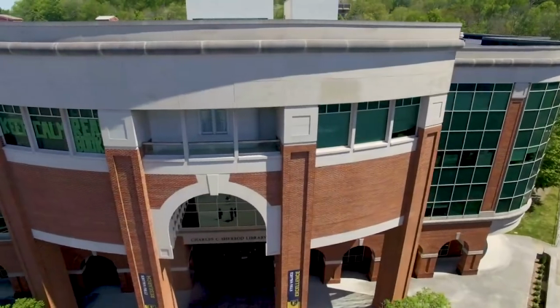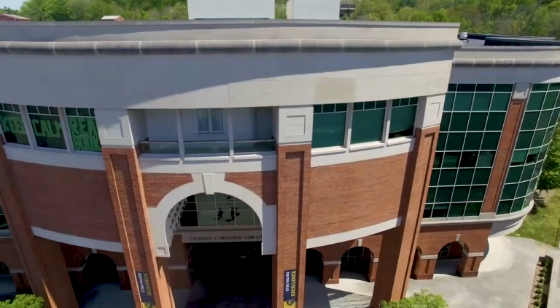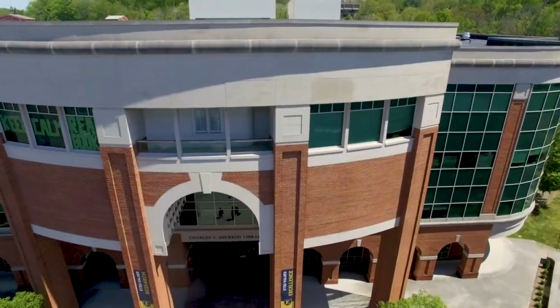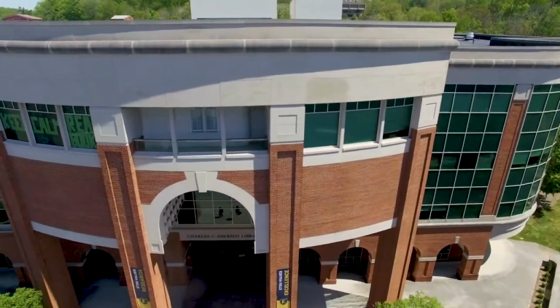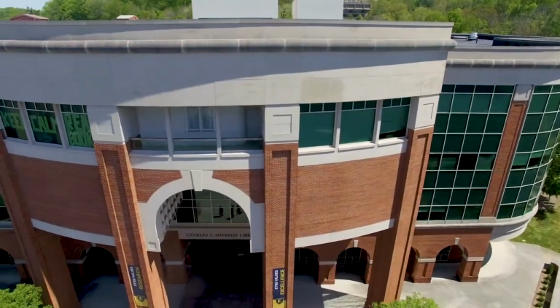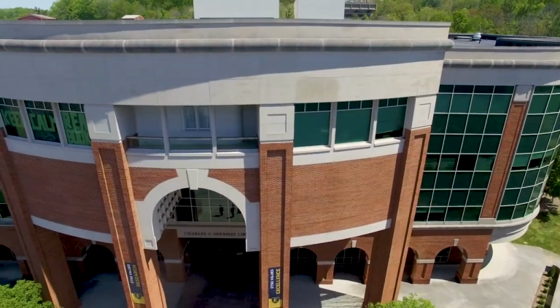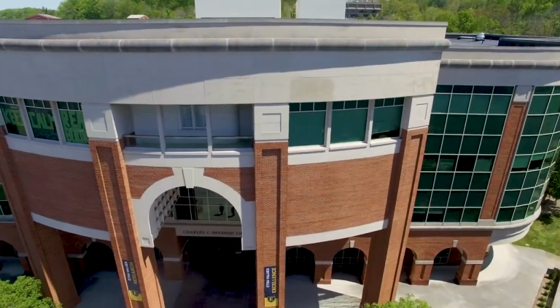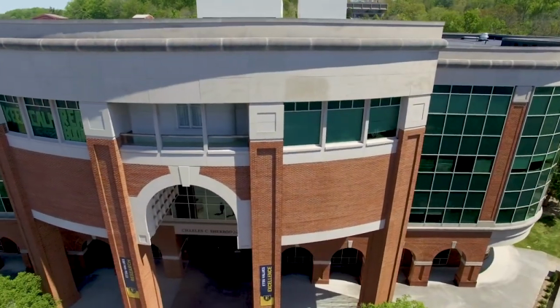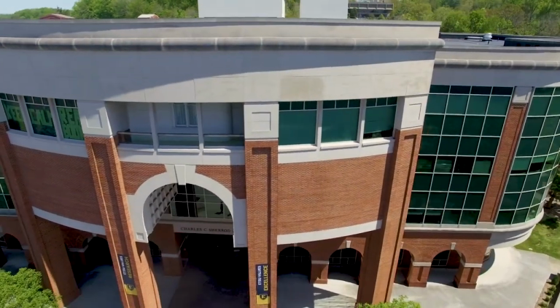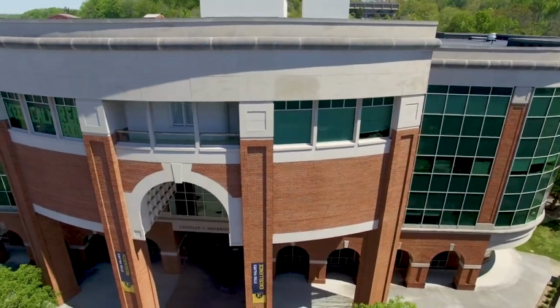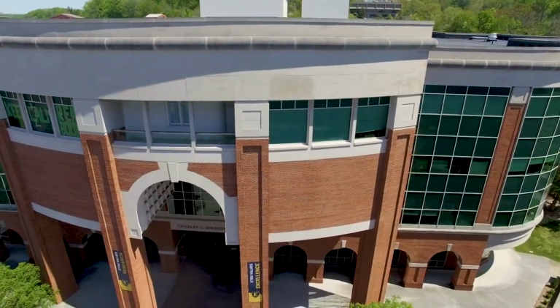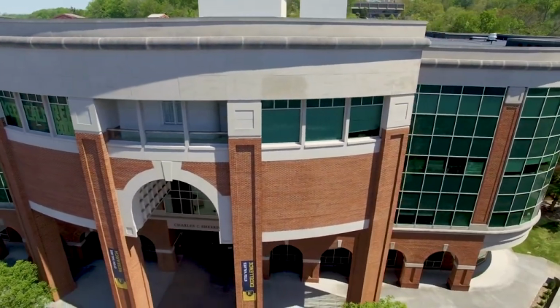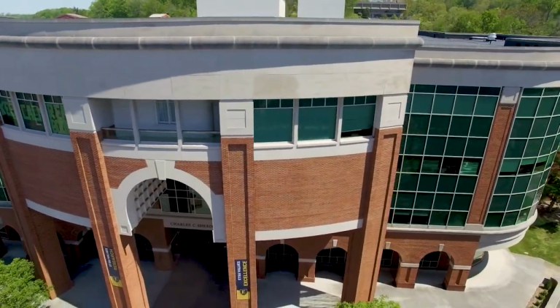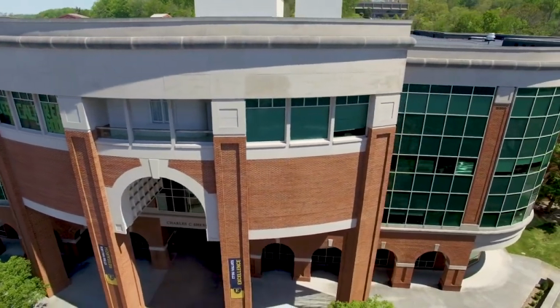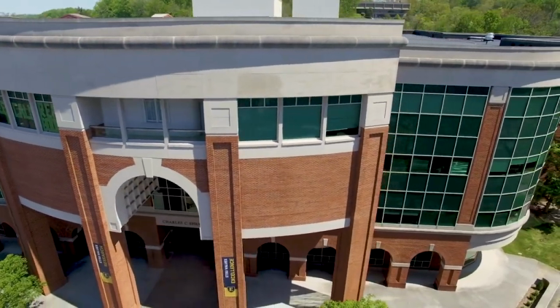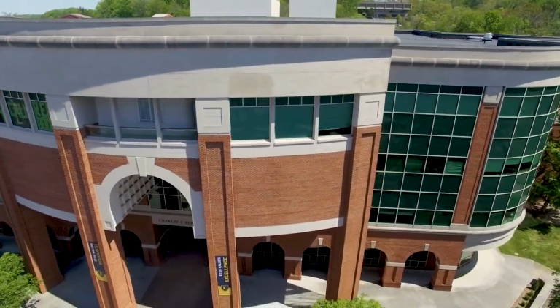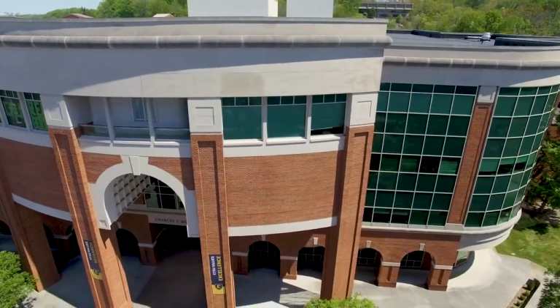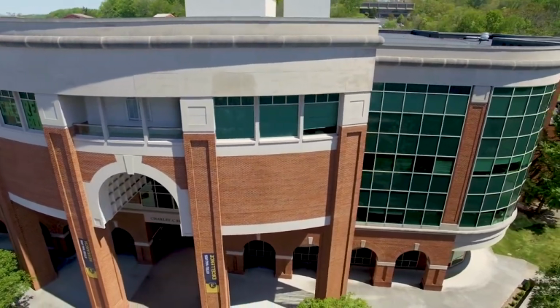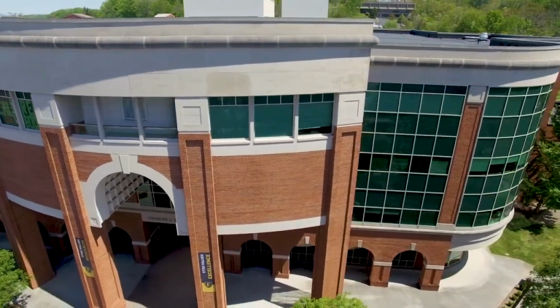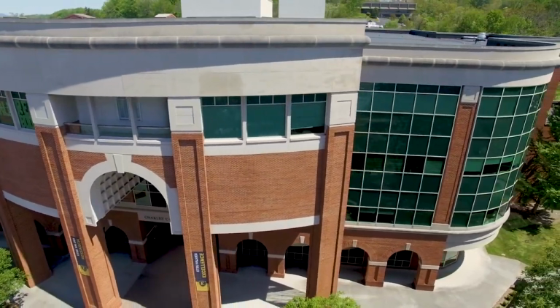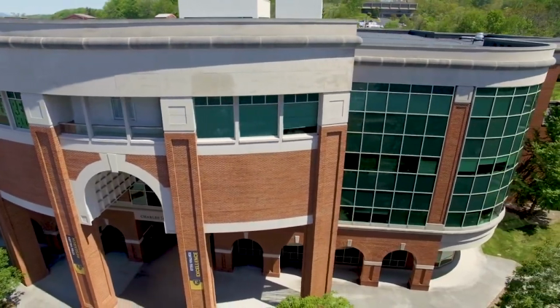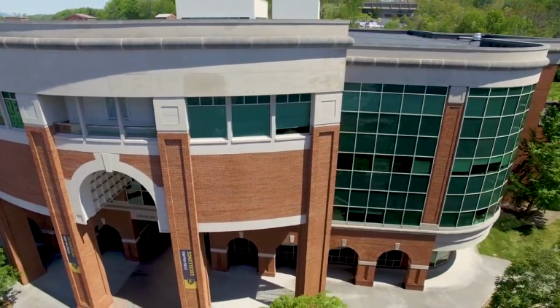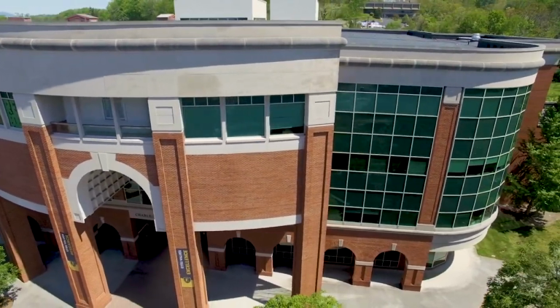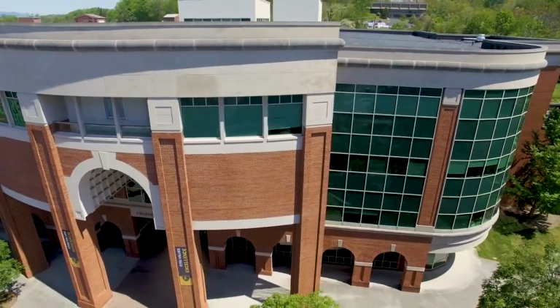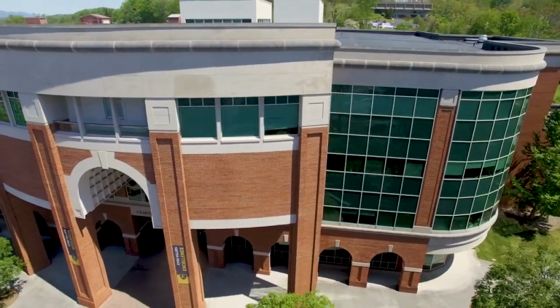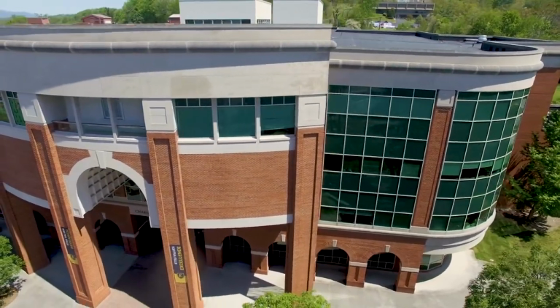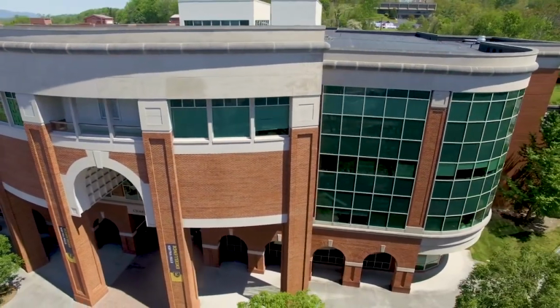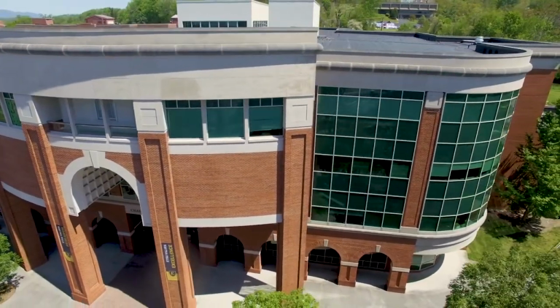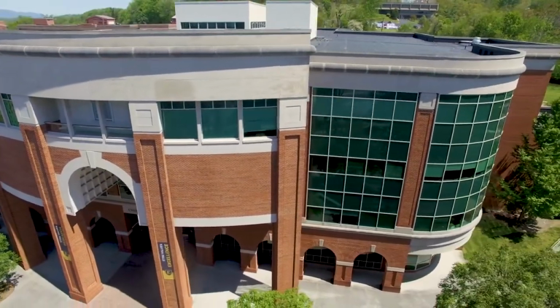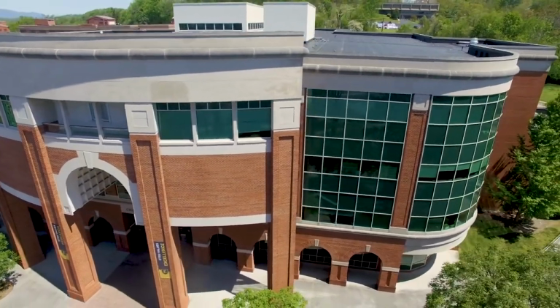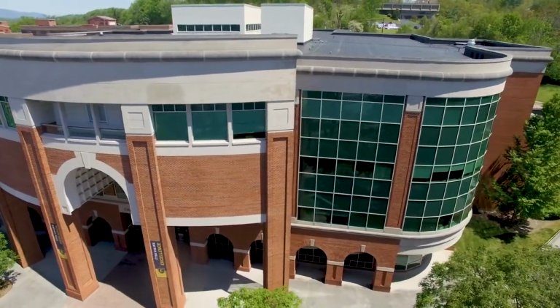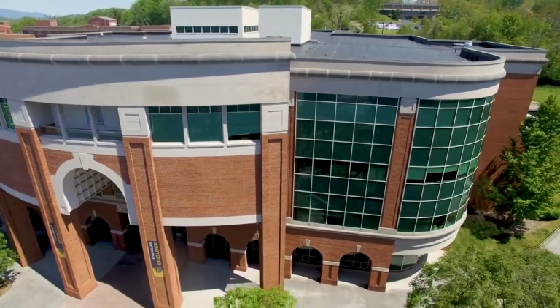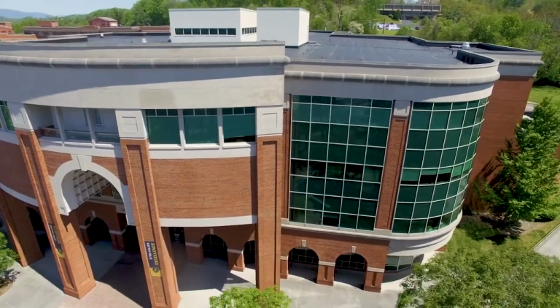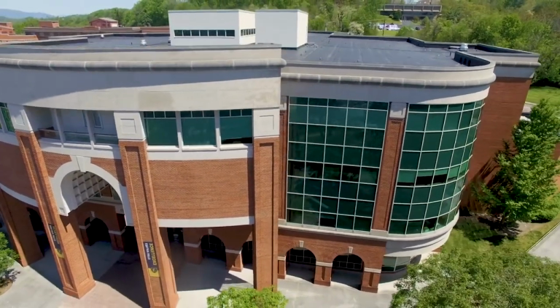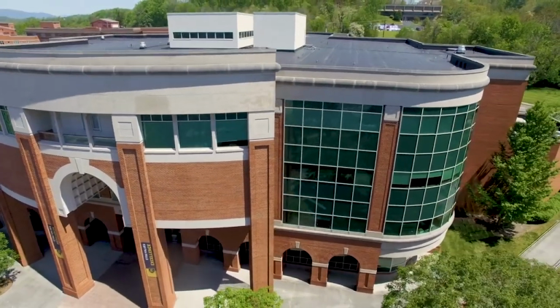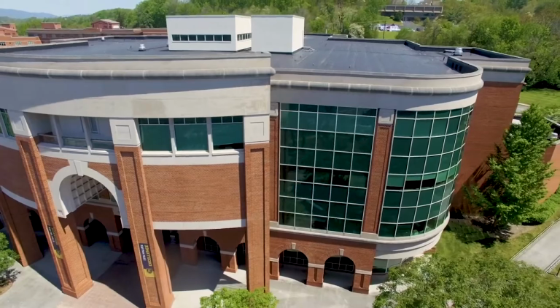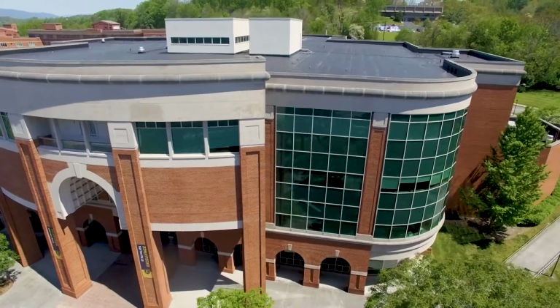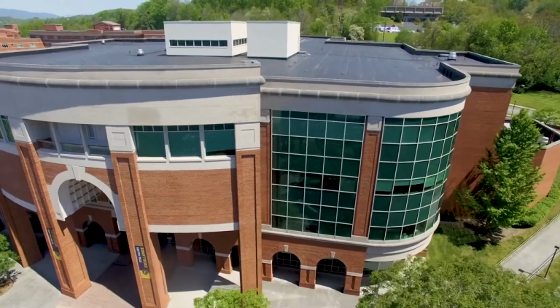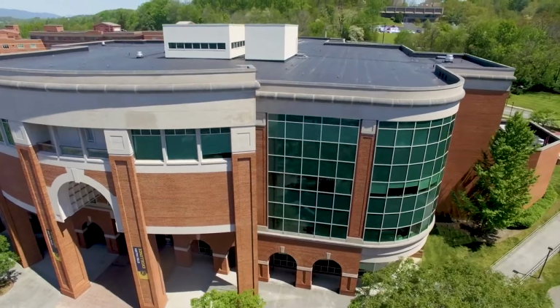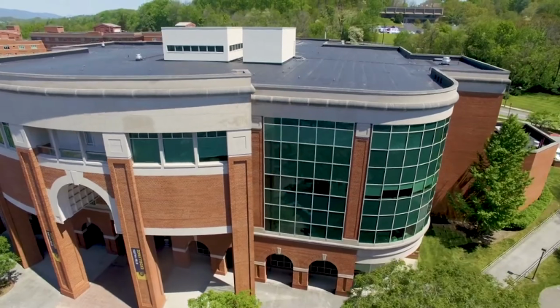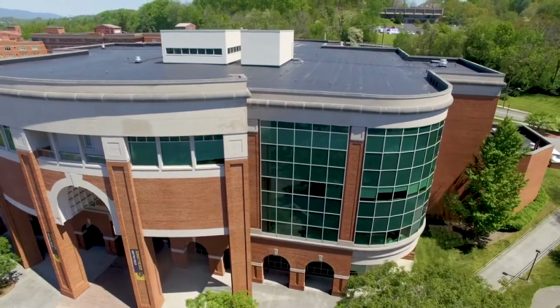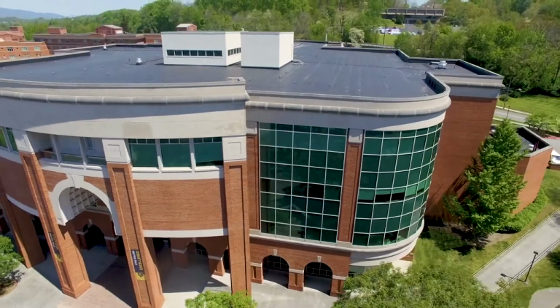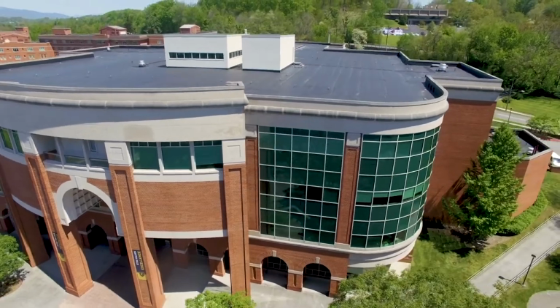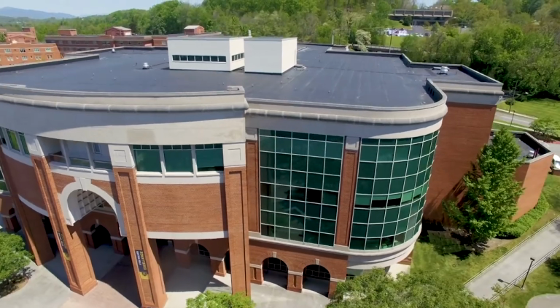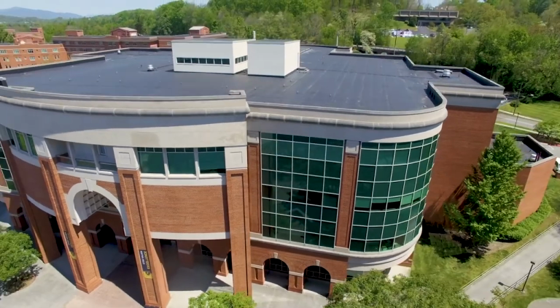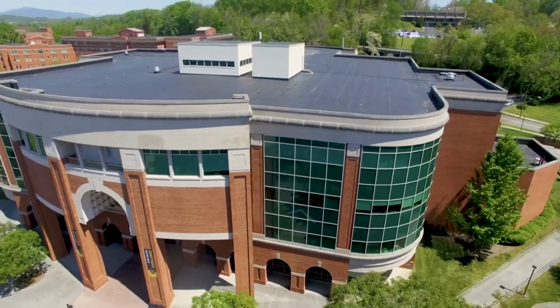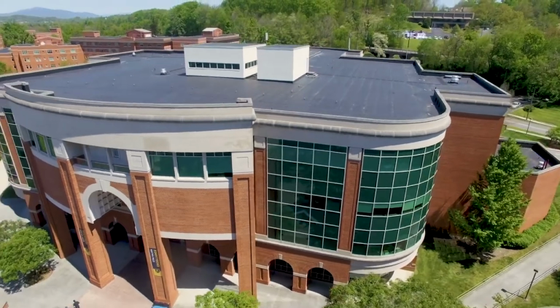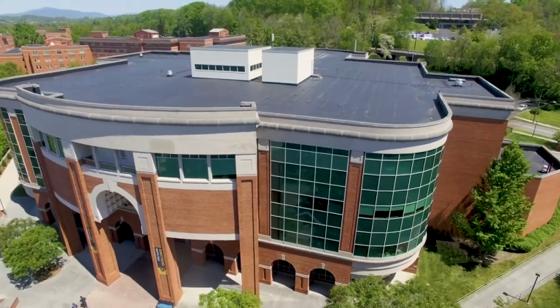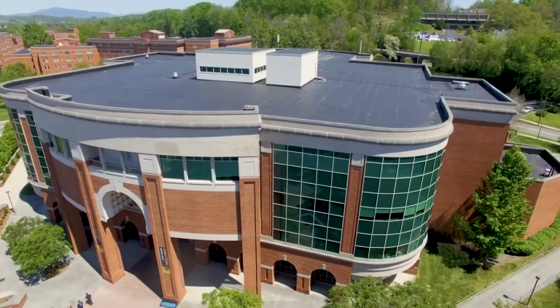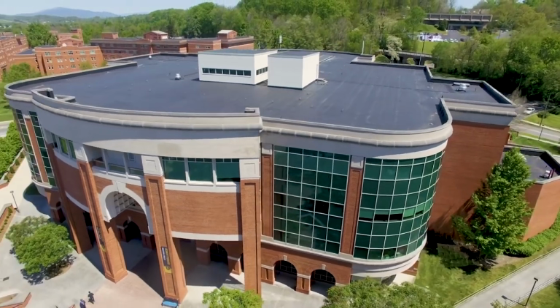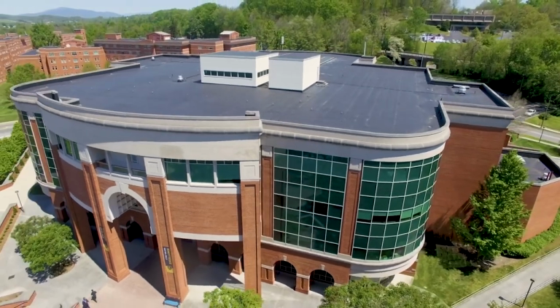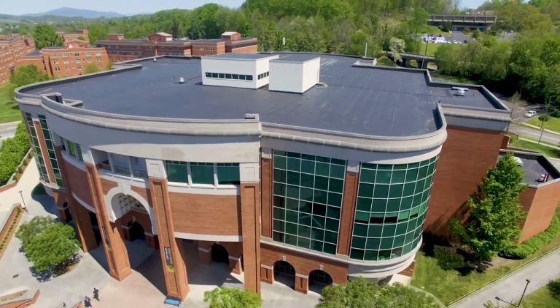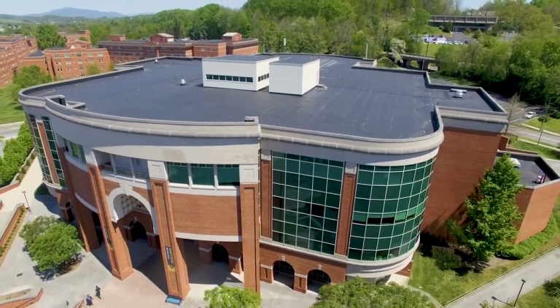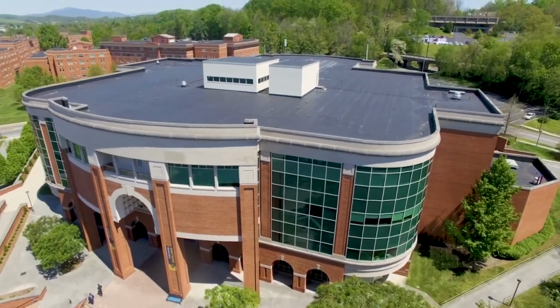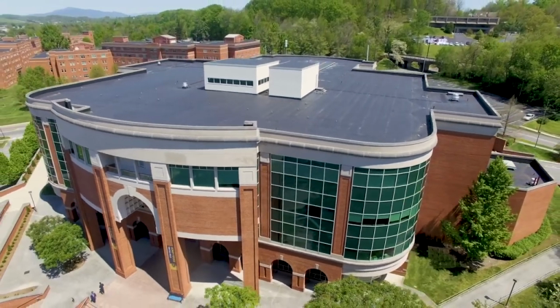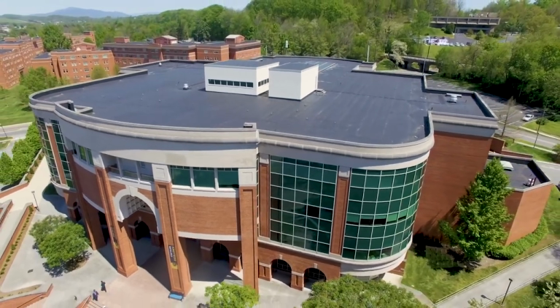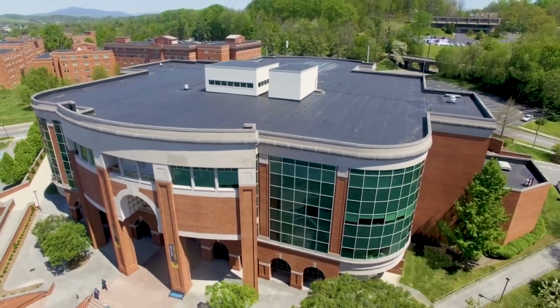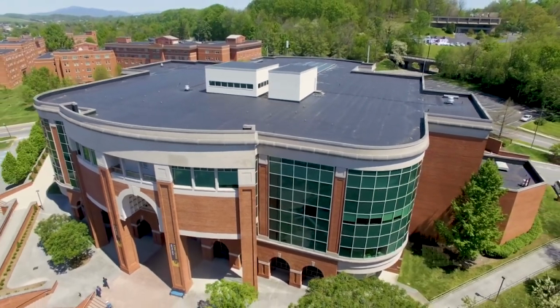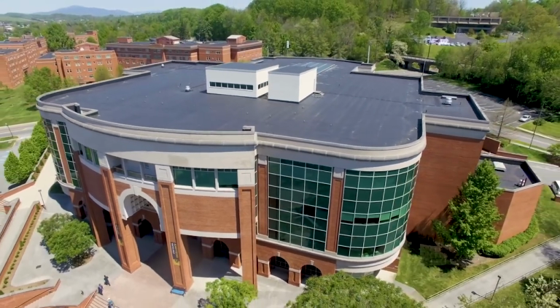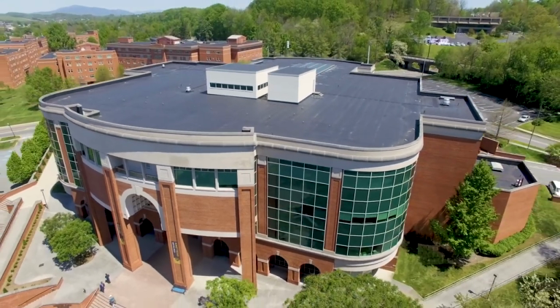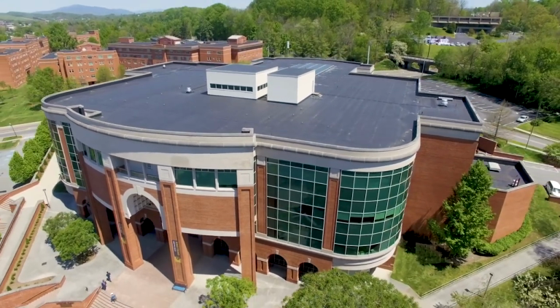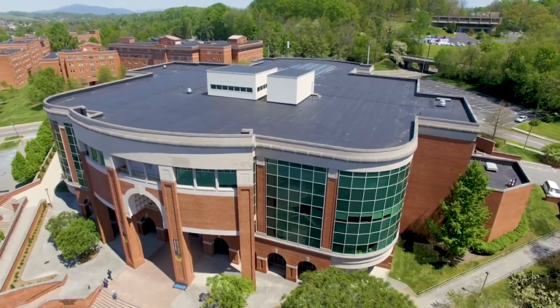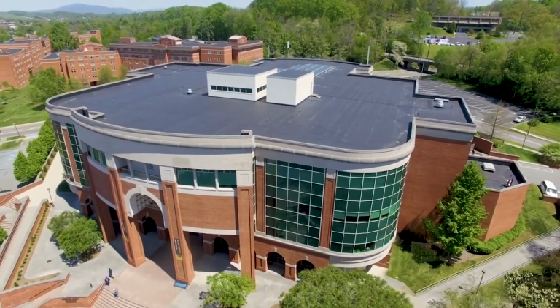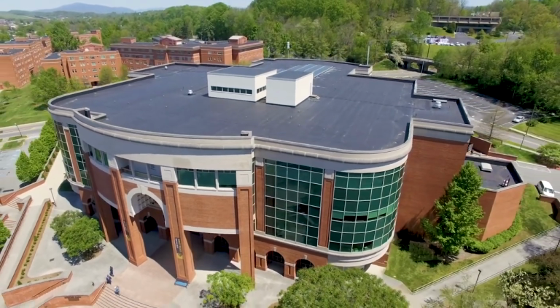Welcome to the Sherrod Library. Located directly behind Roger Stout and right next to the Culp Center, the library is the center of student life on campus.